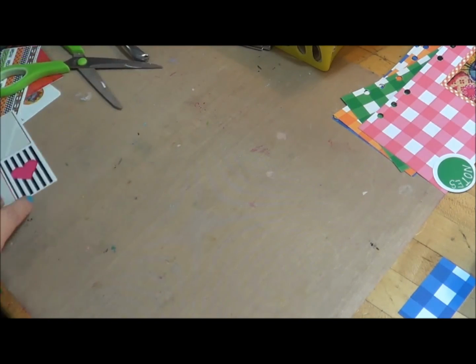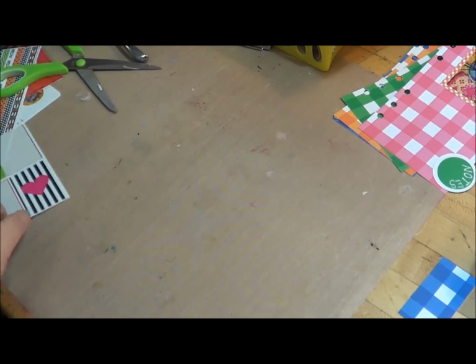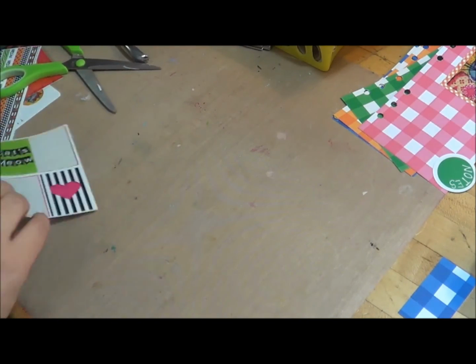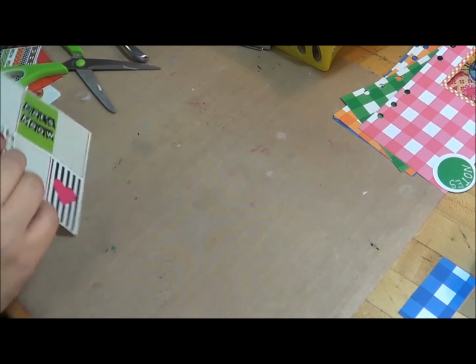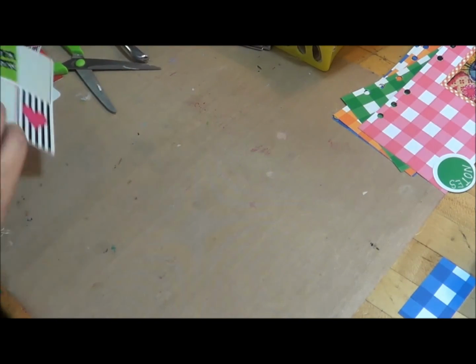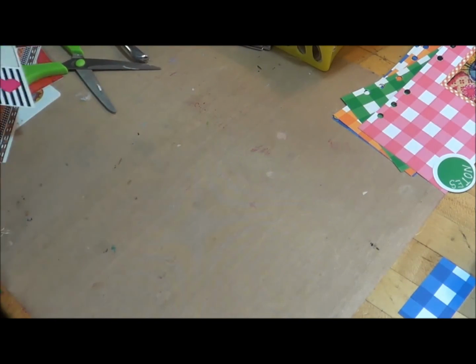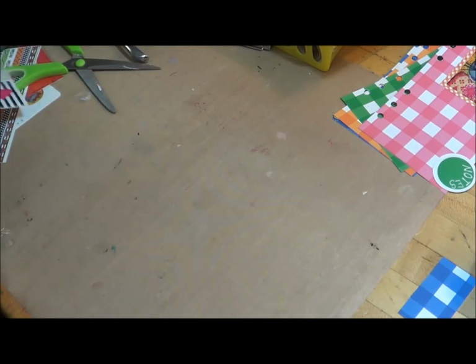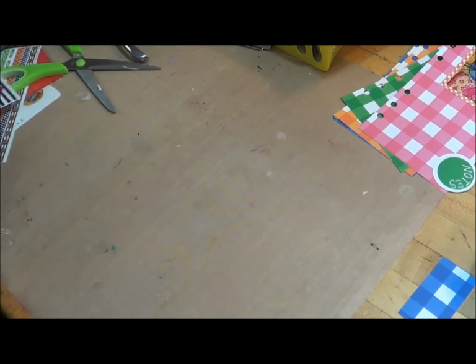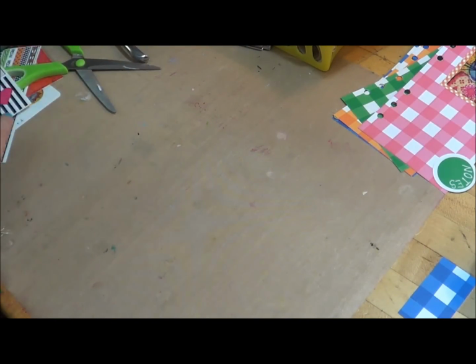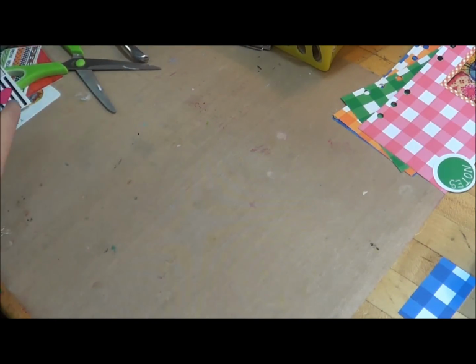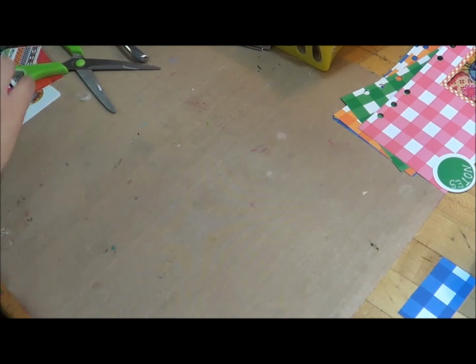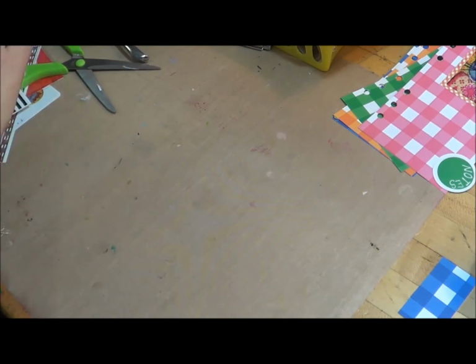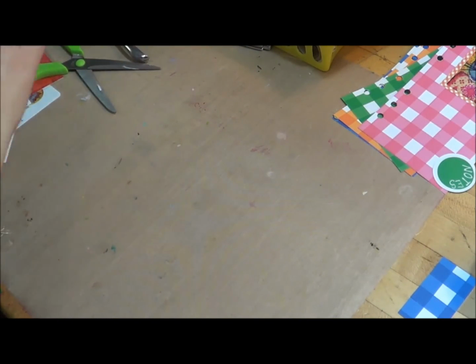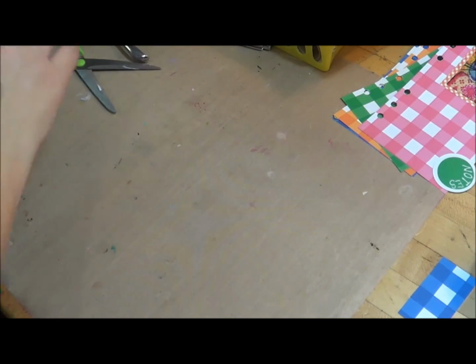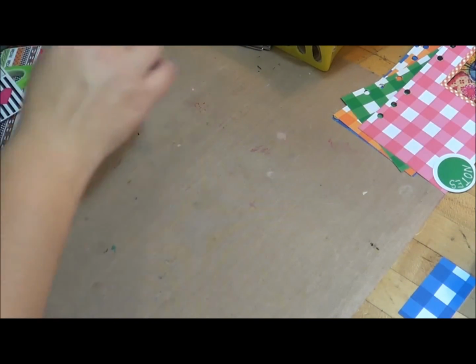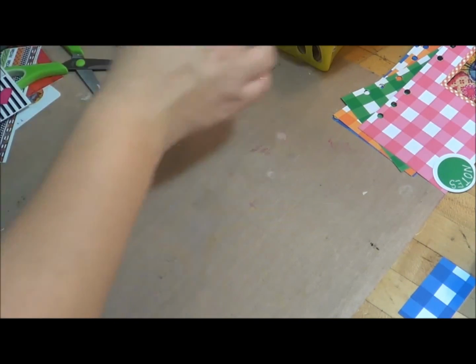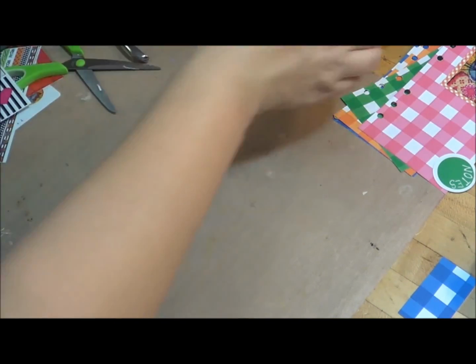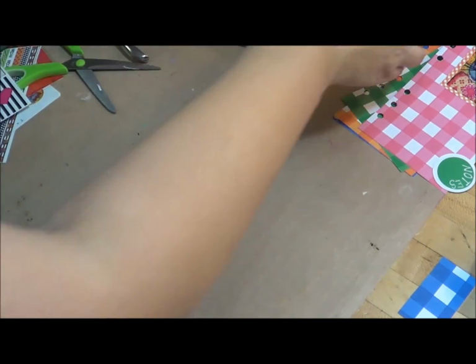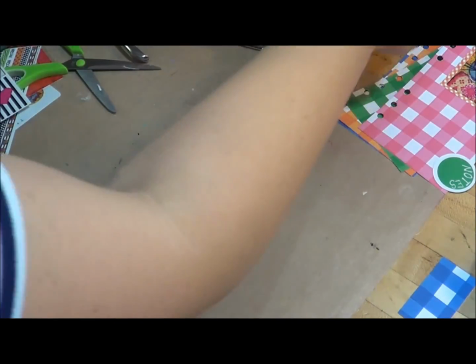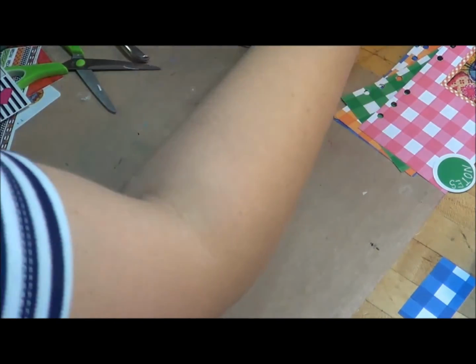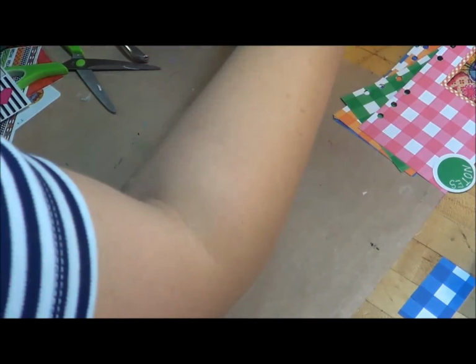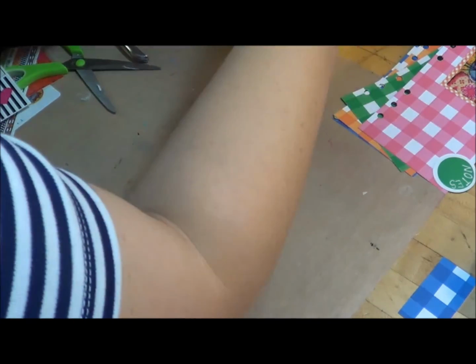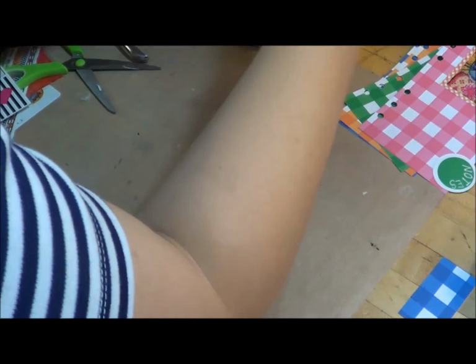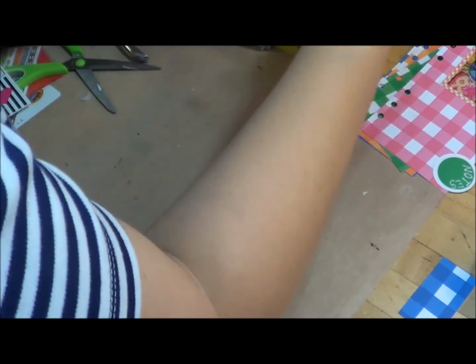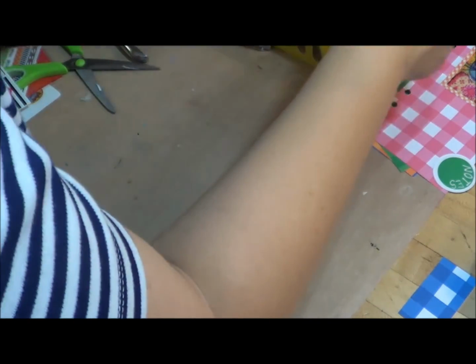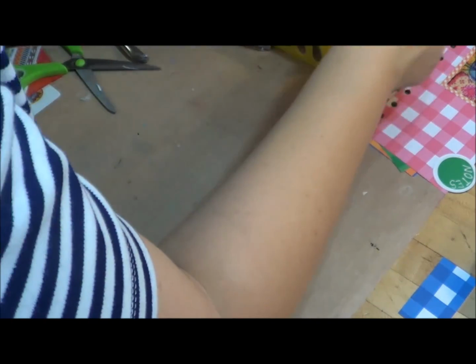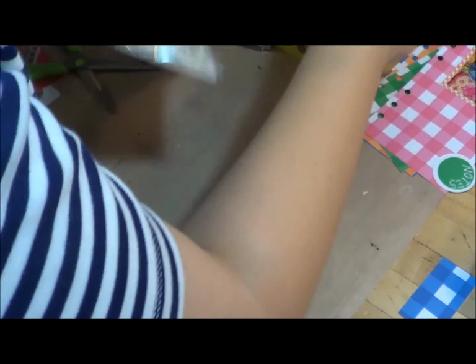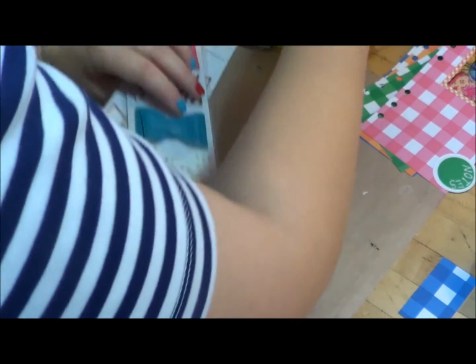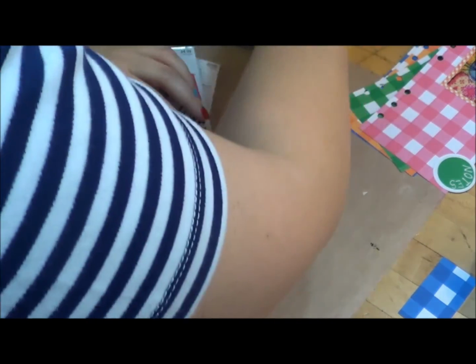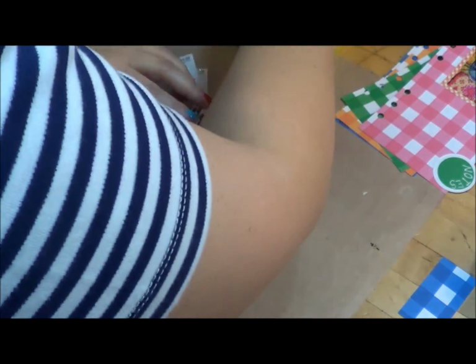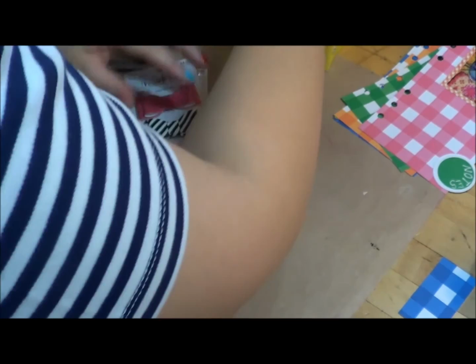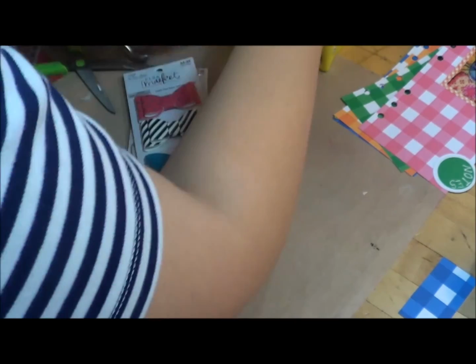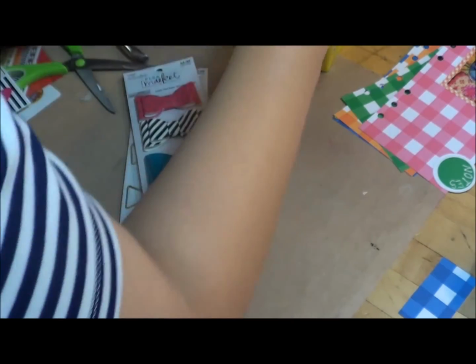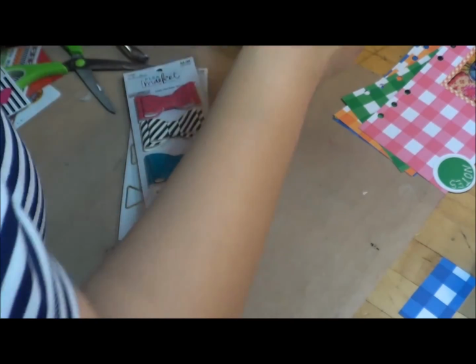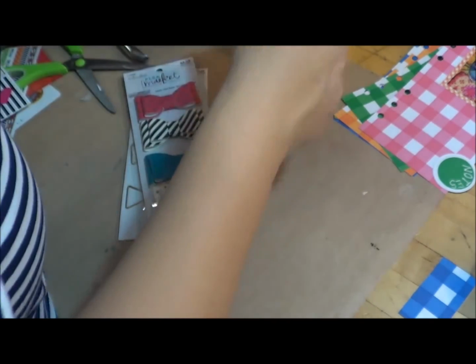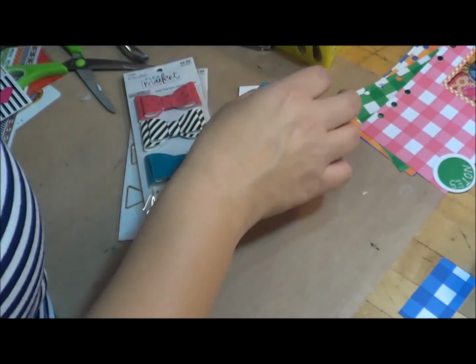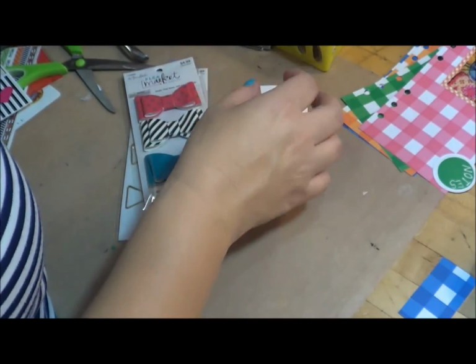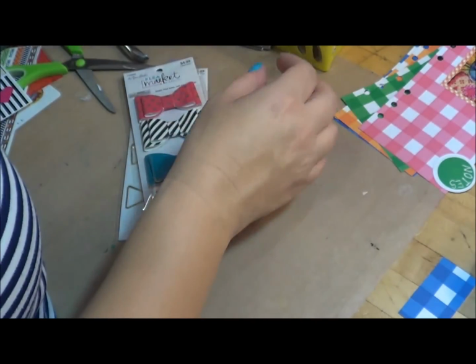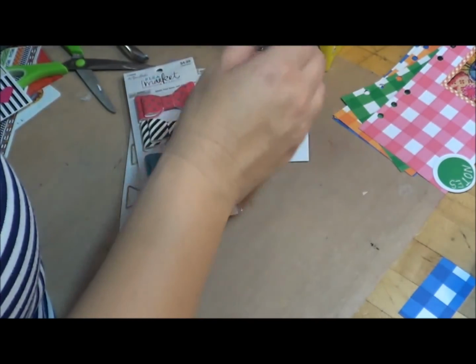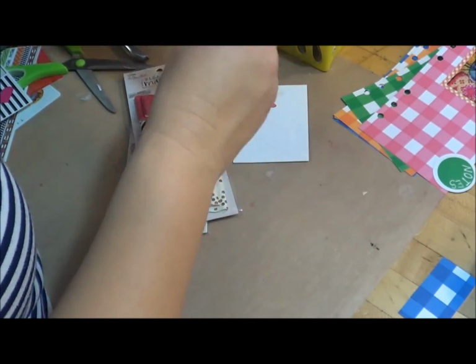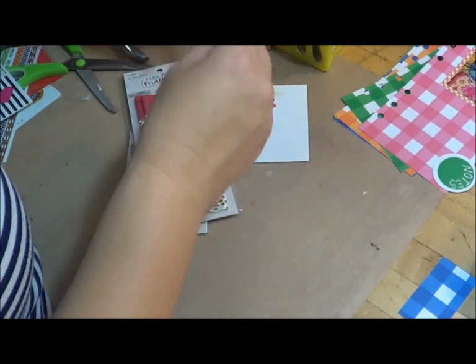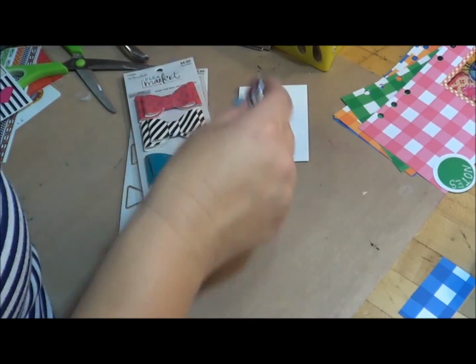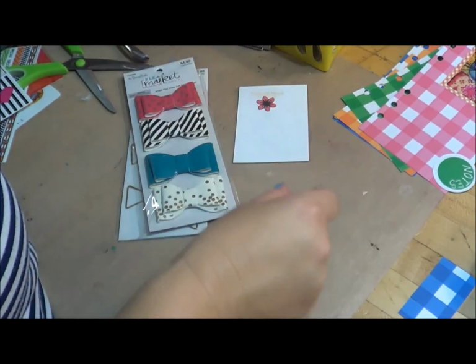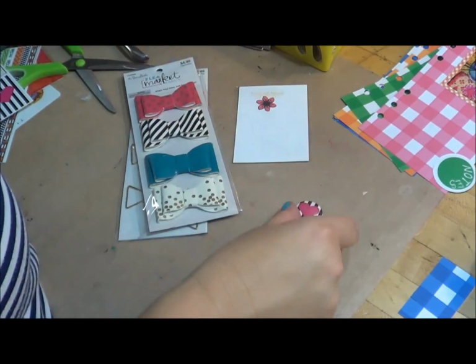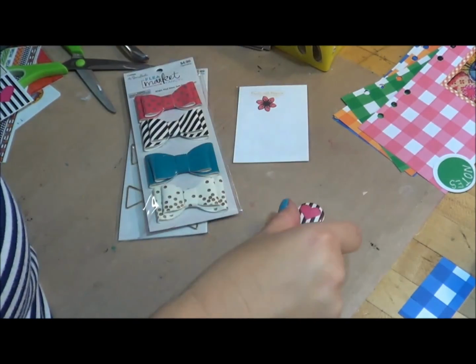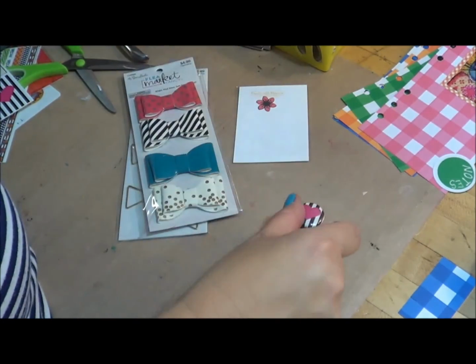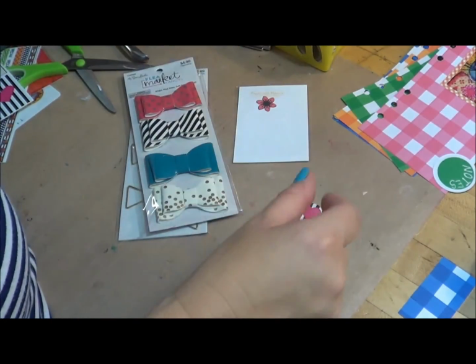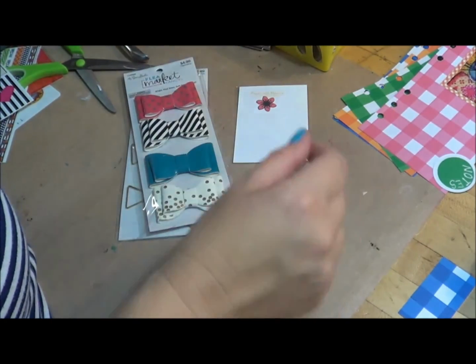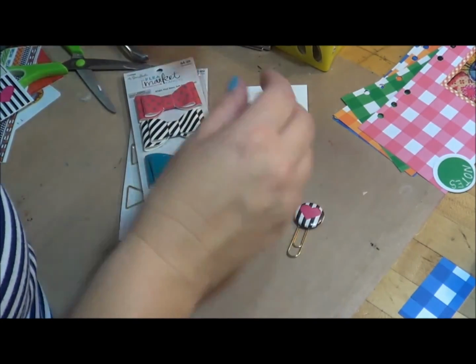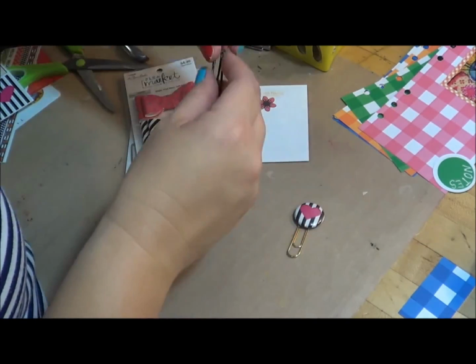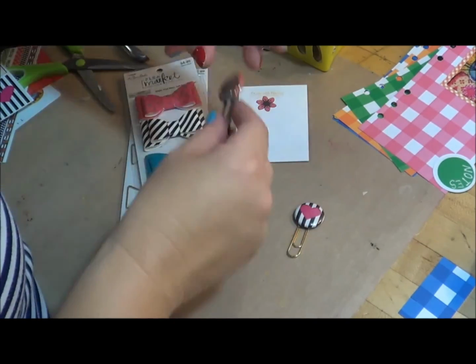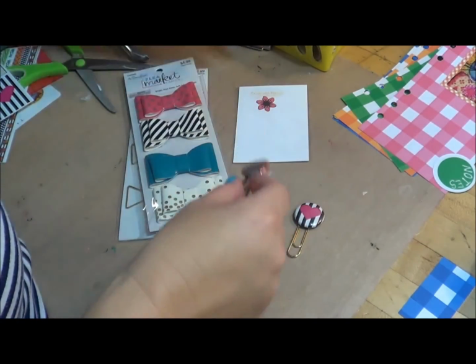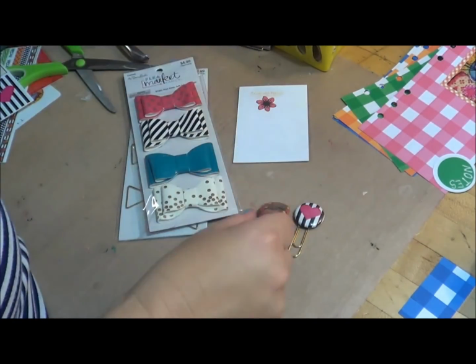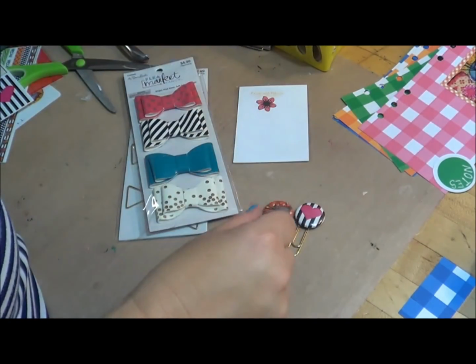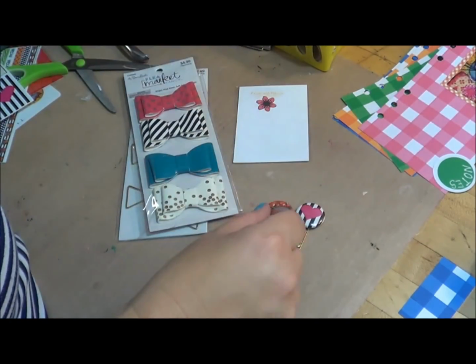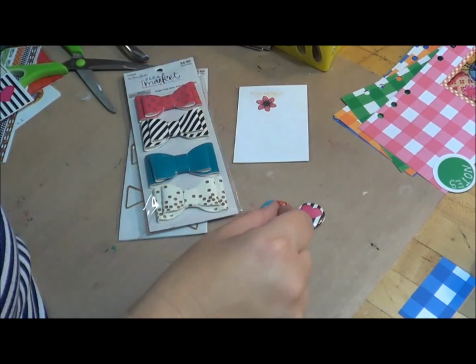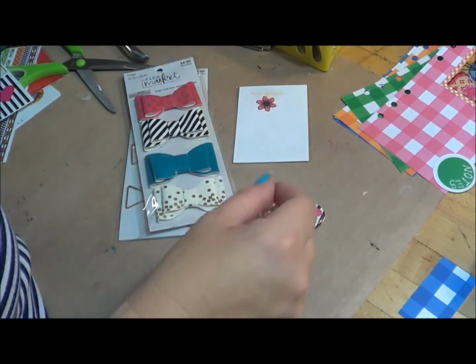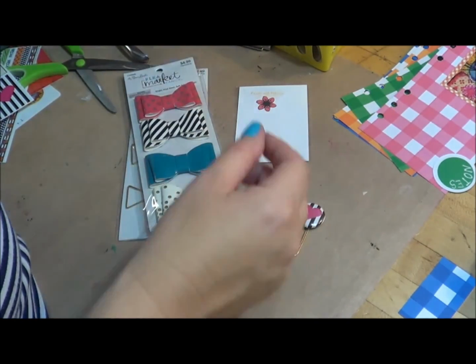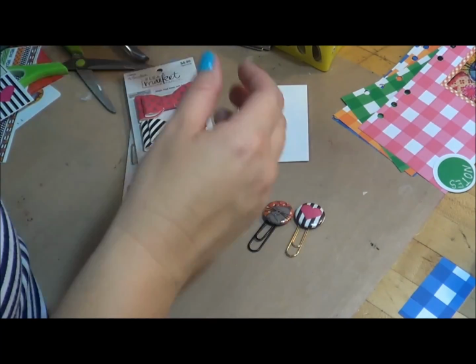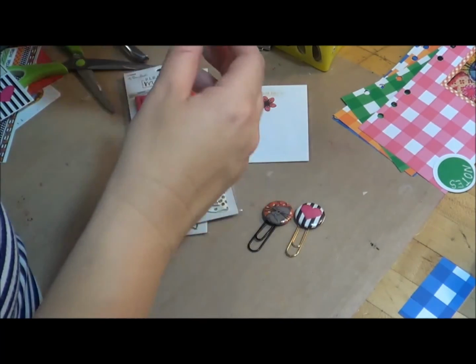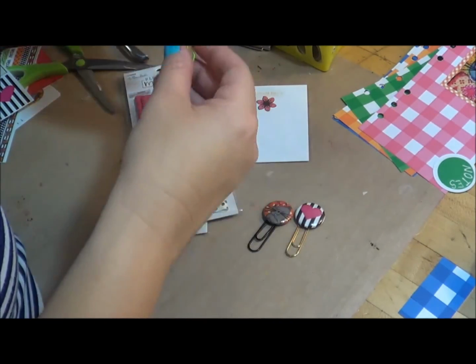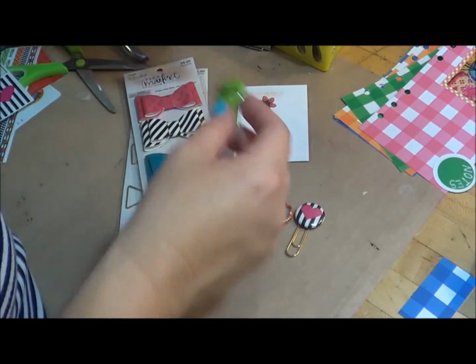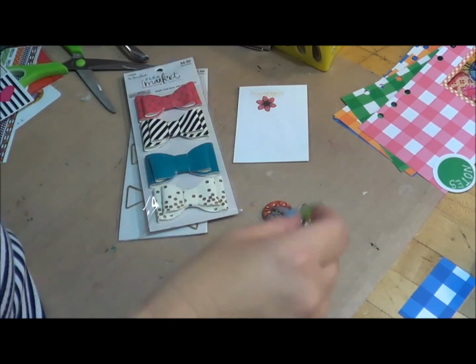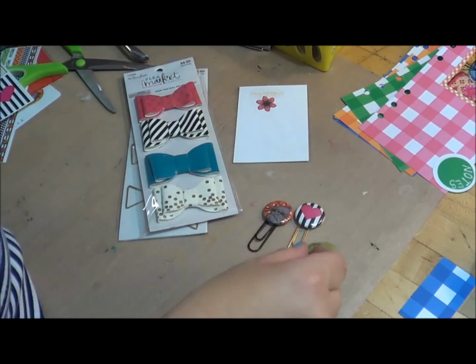While those are kind of drying, I'm going to show you some accessories that I have created. We have the pins — I made paper clips out of these pin backs.